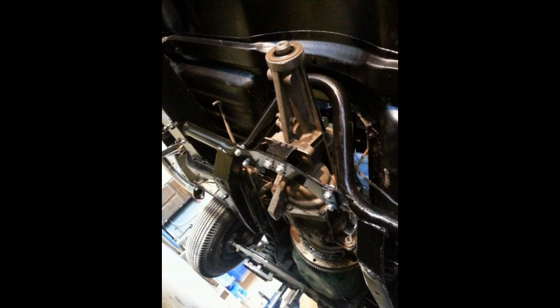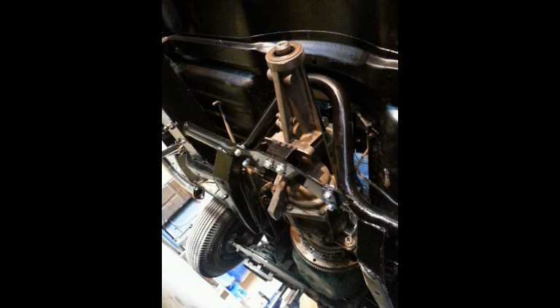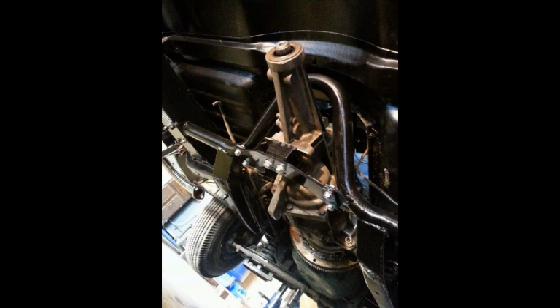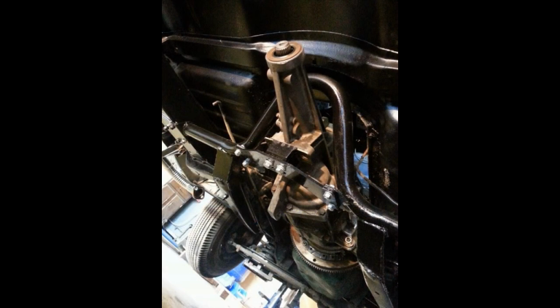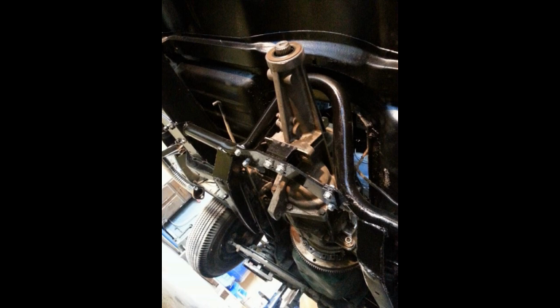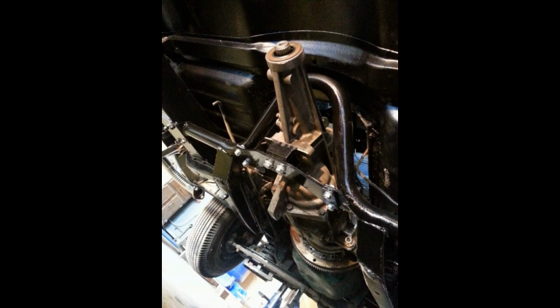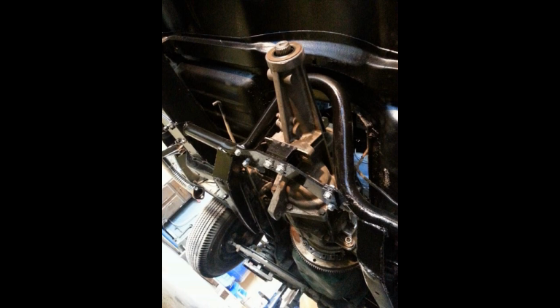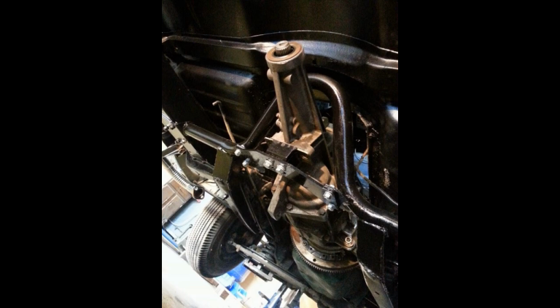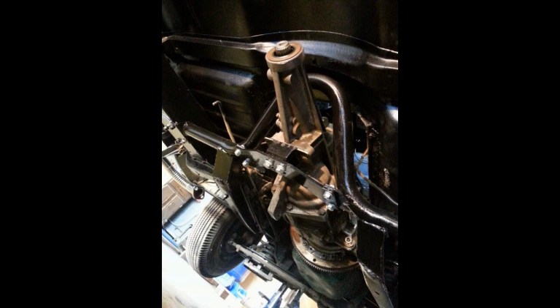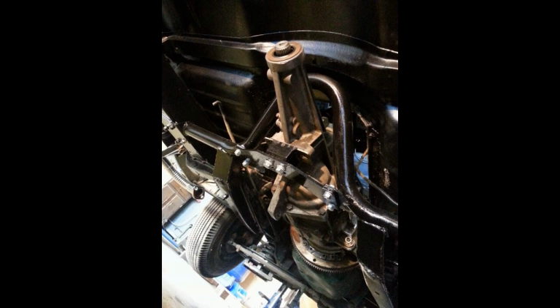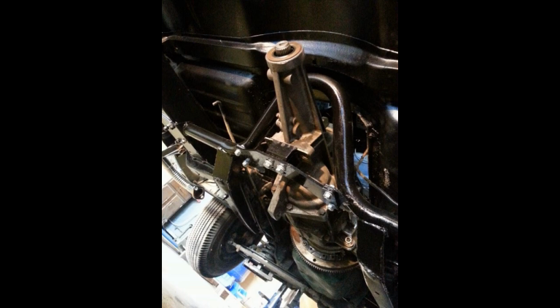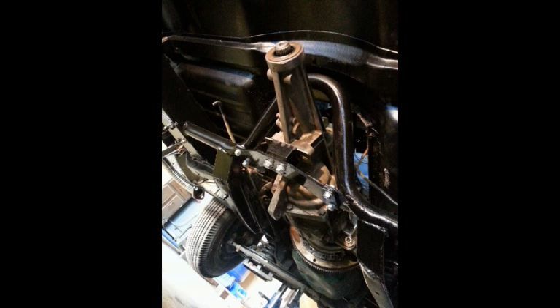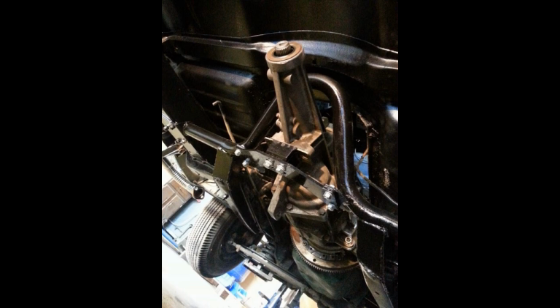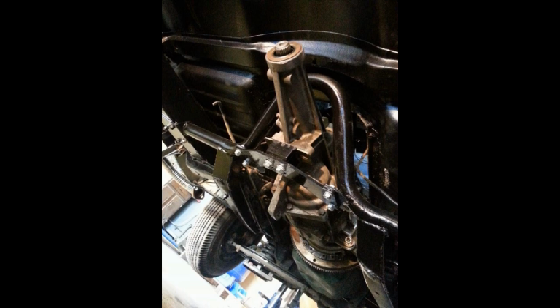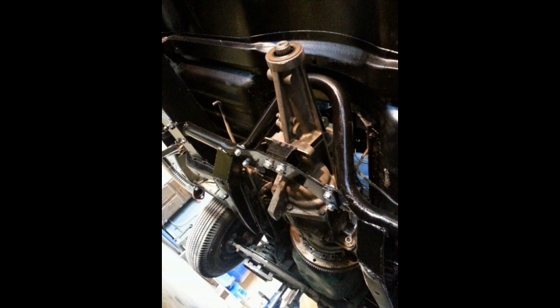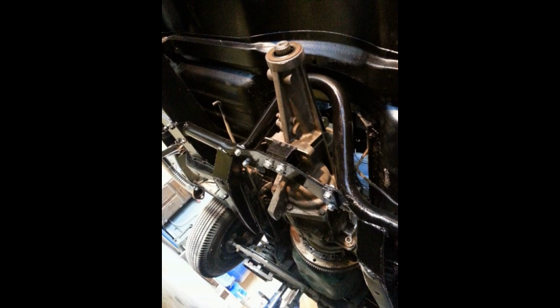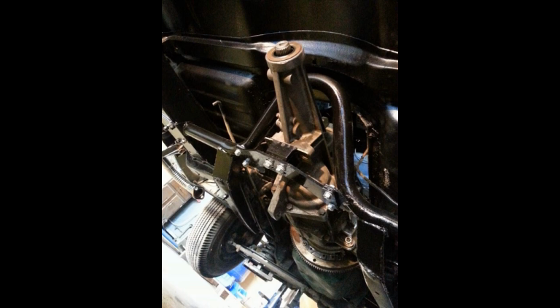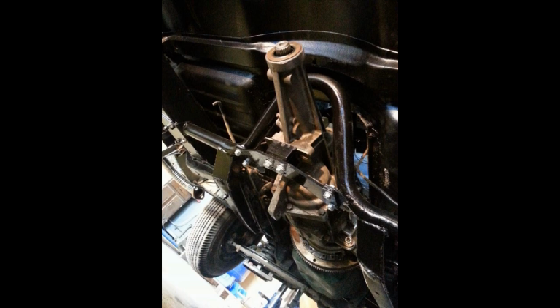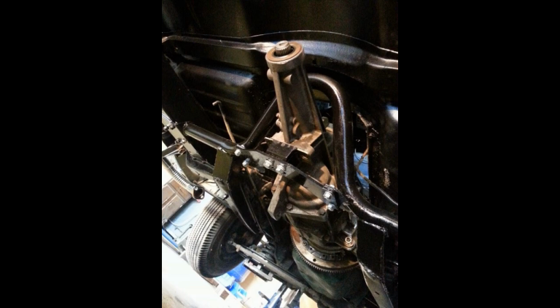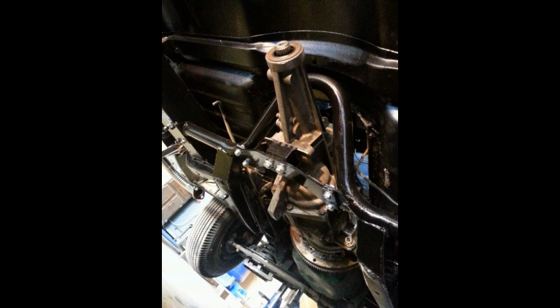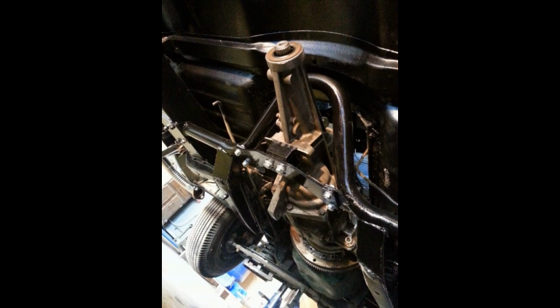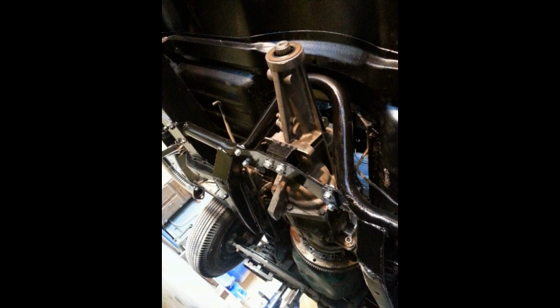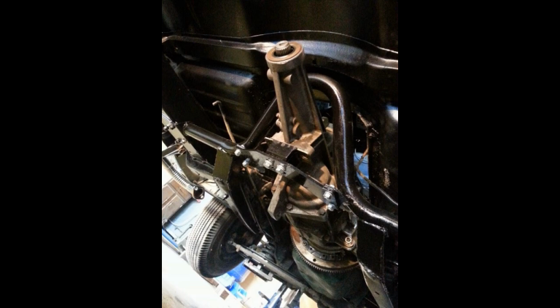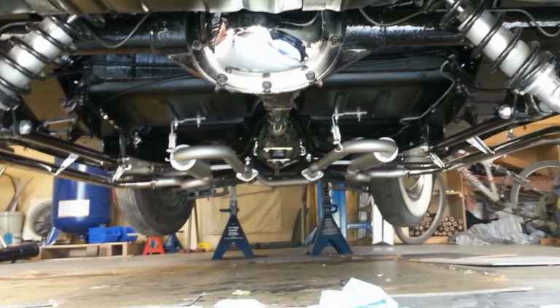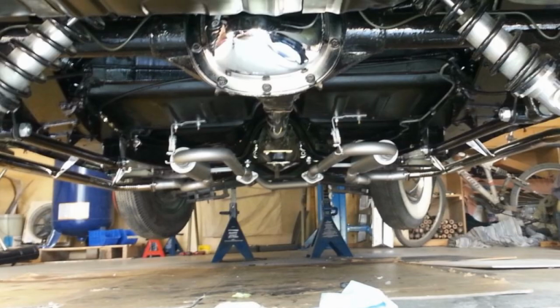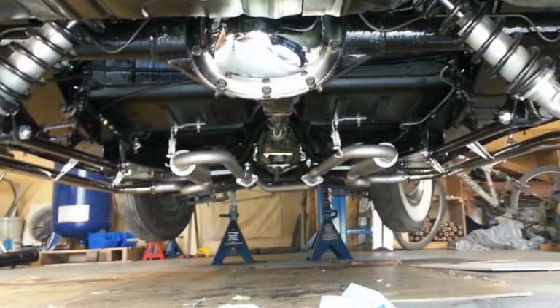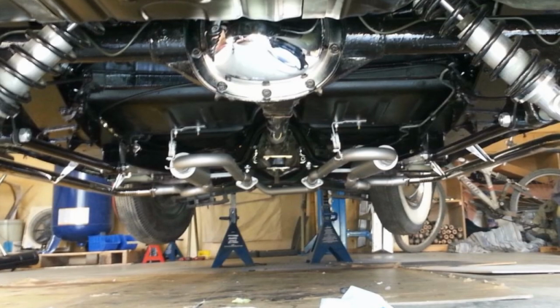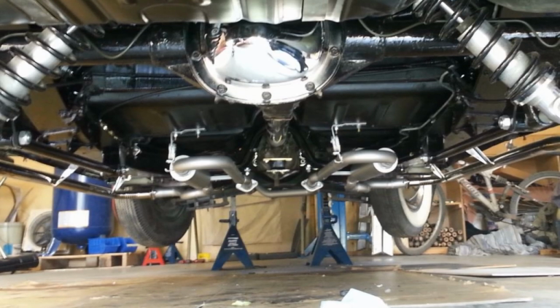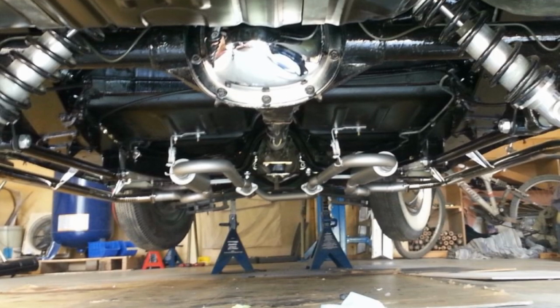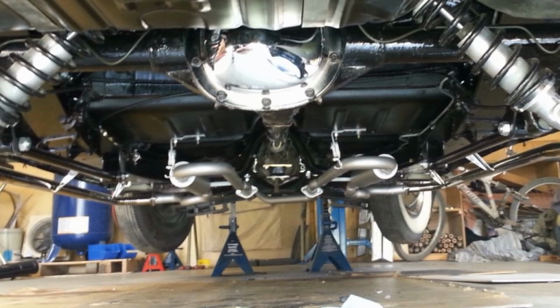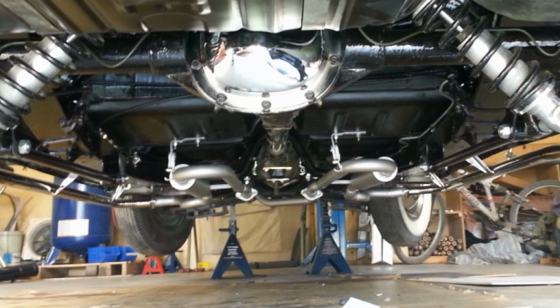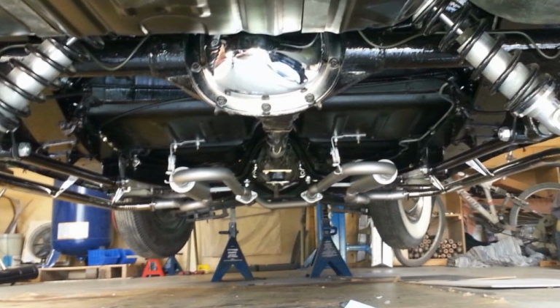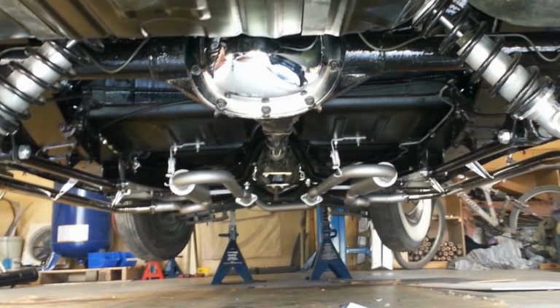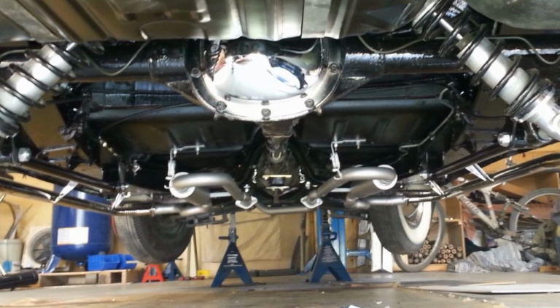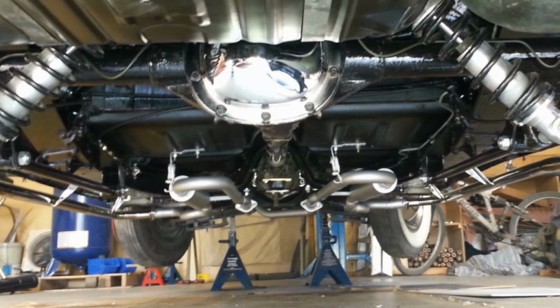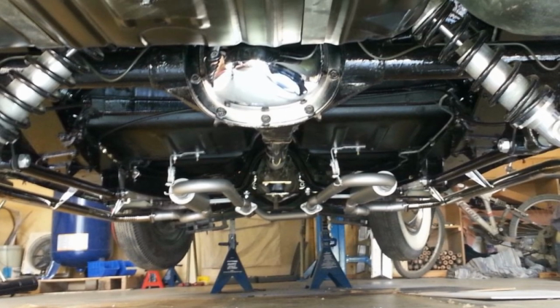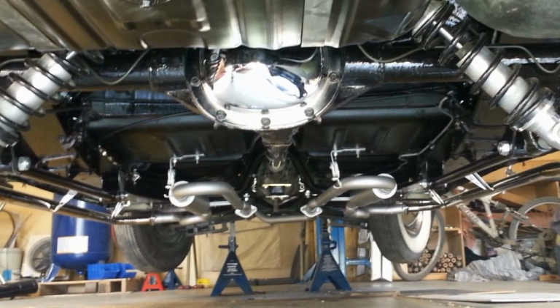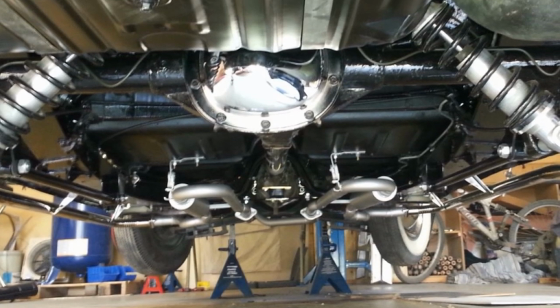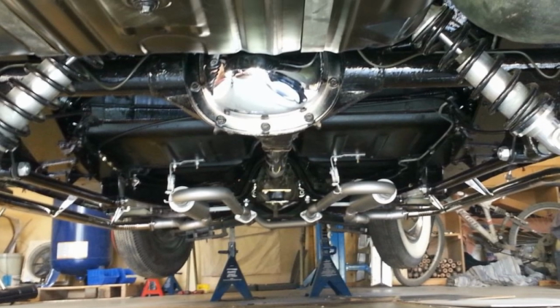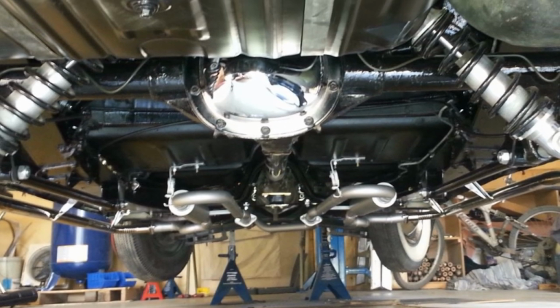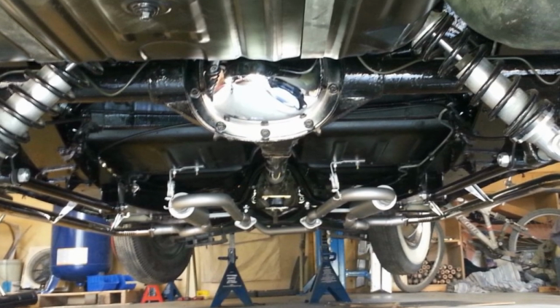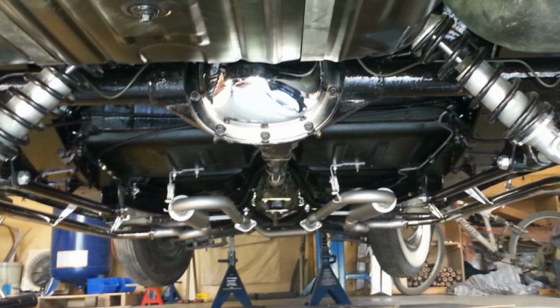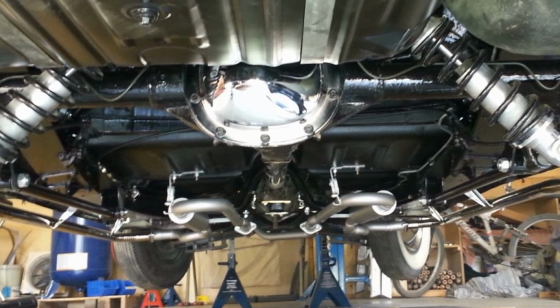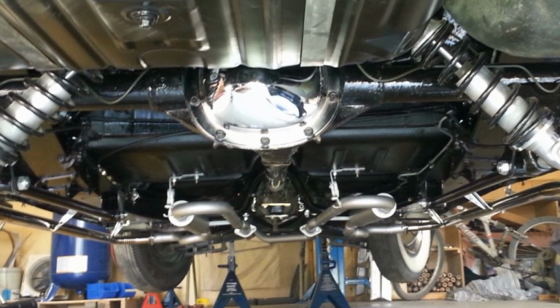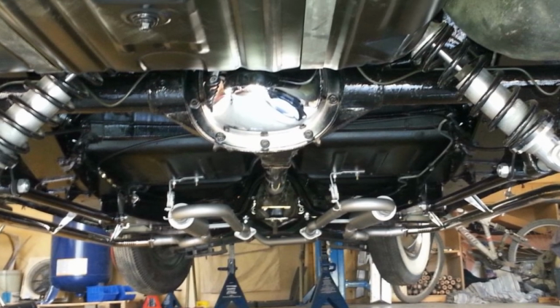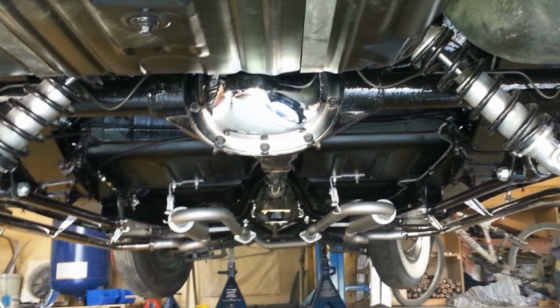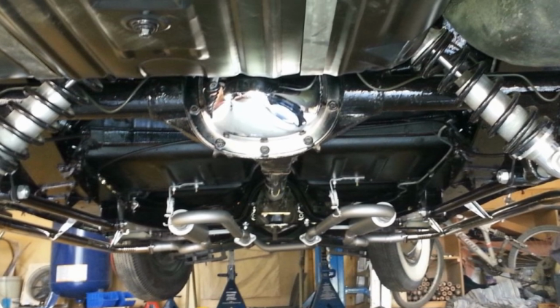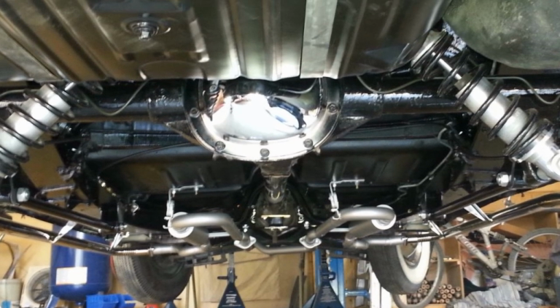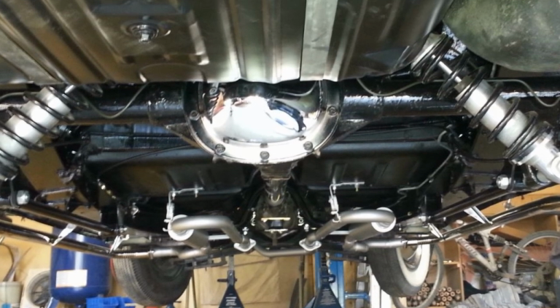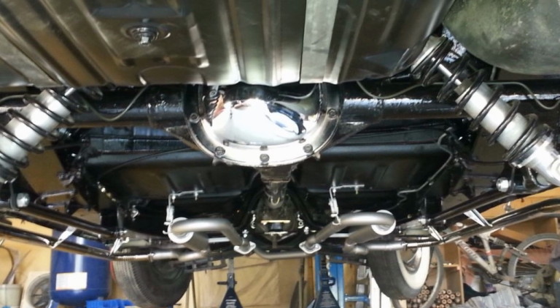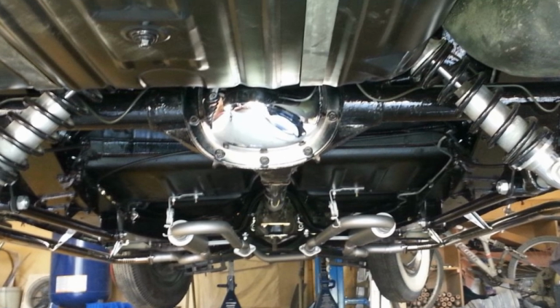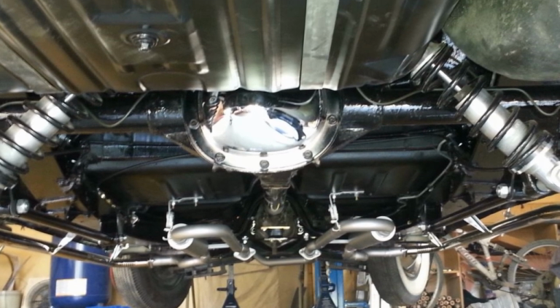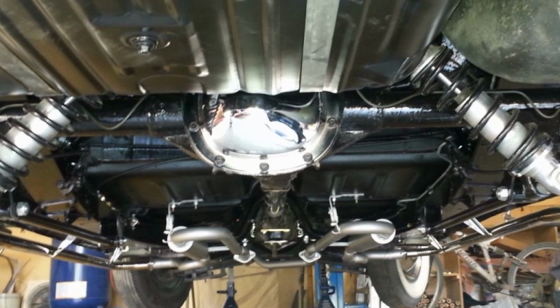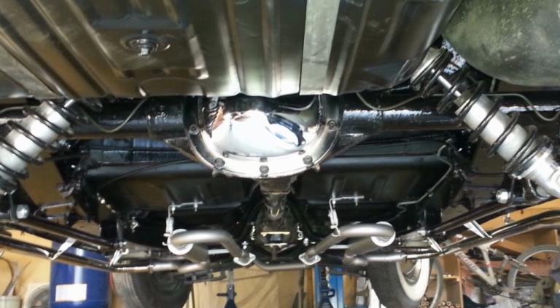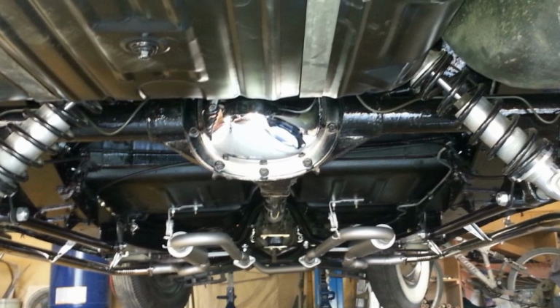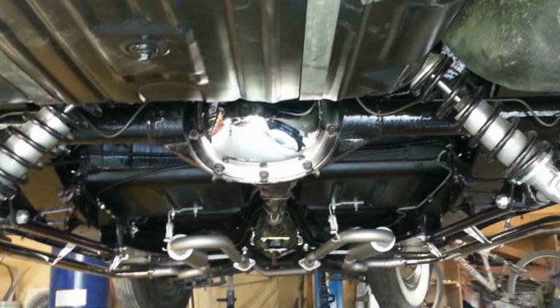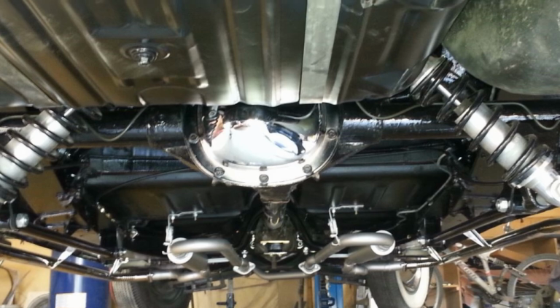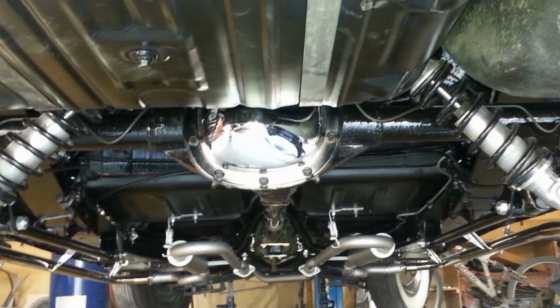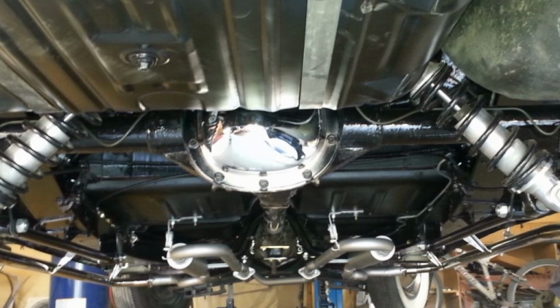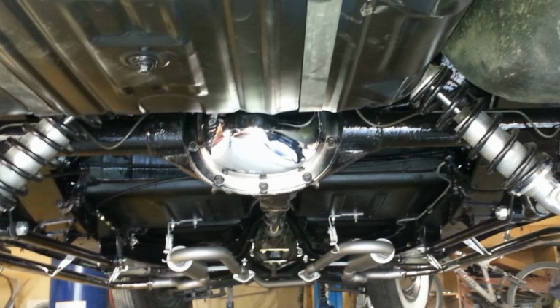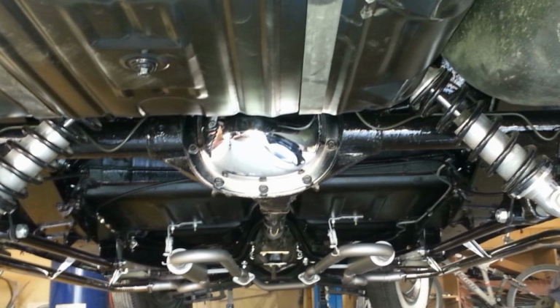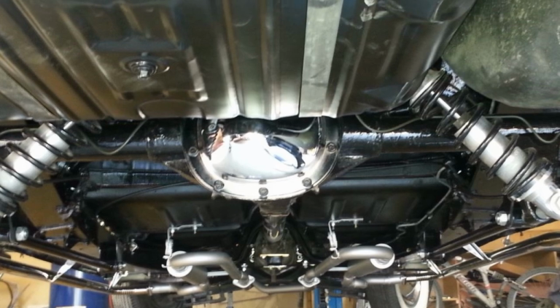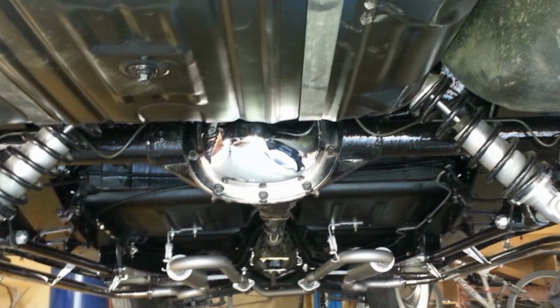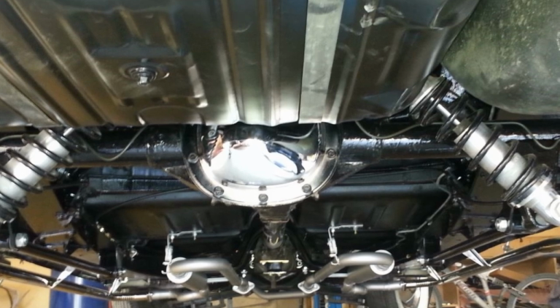At this point, a T5 transmission and an S10 4x4 rear end with 4-link suspension were installed.